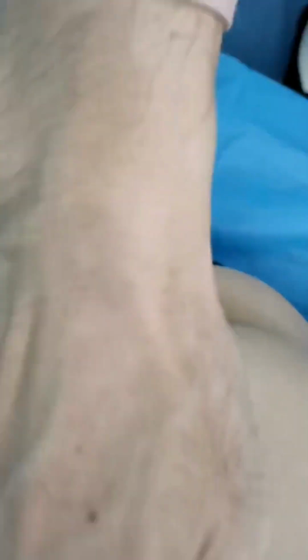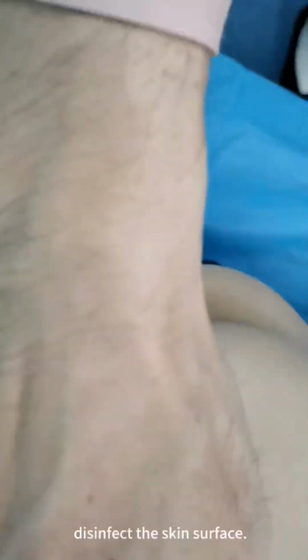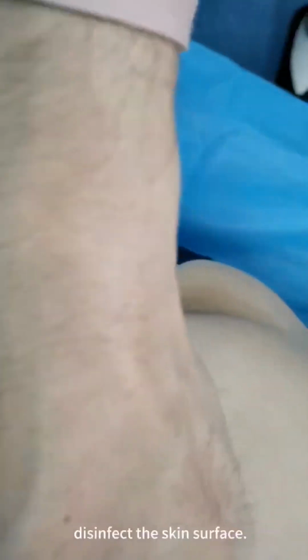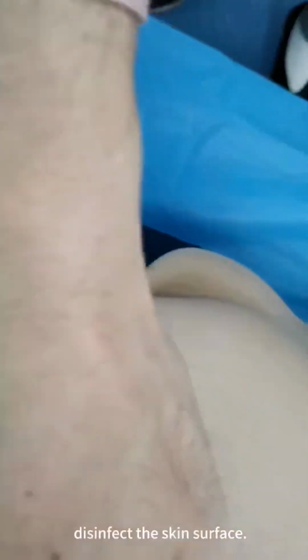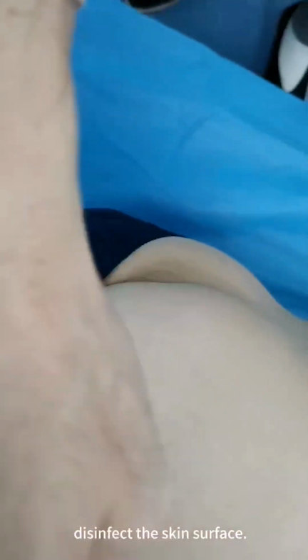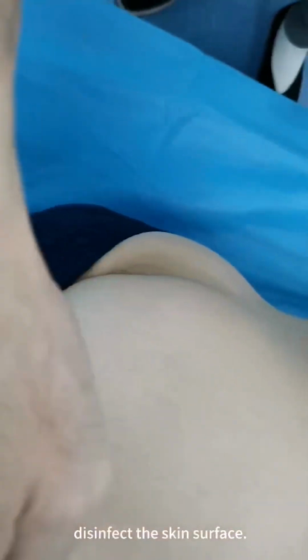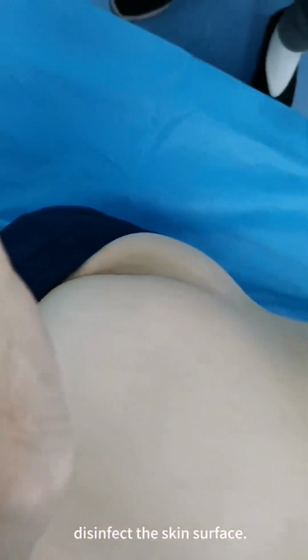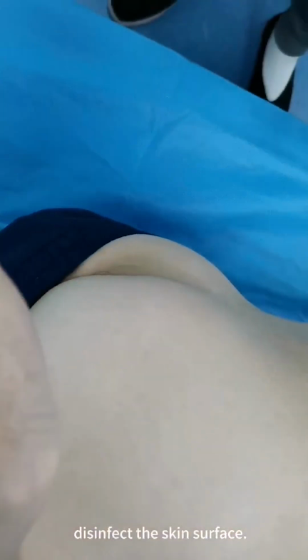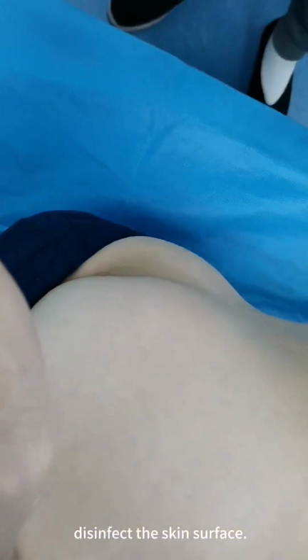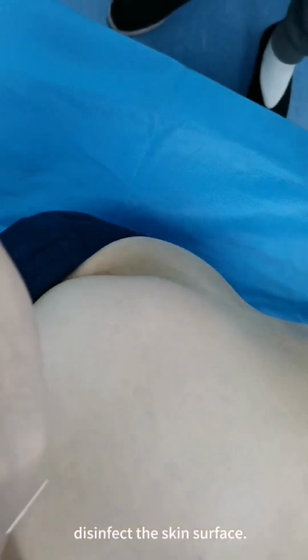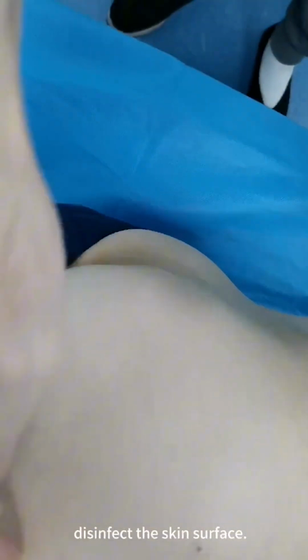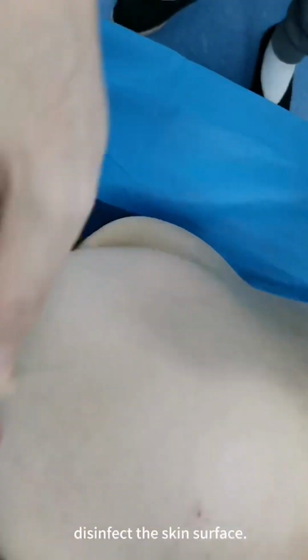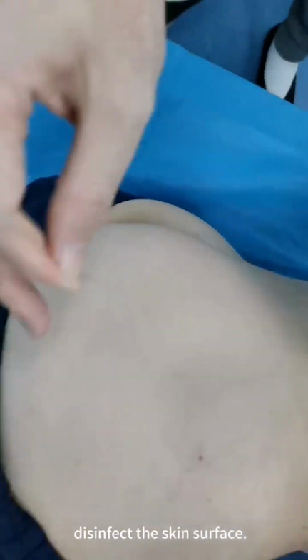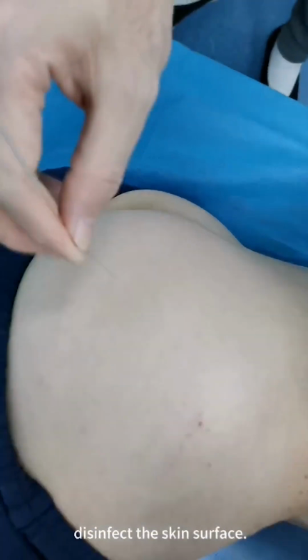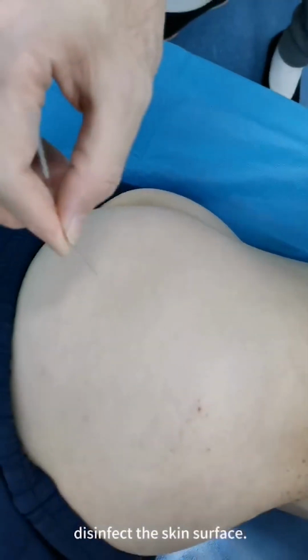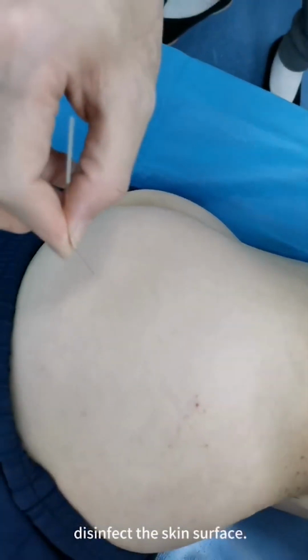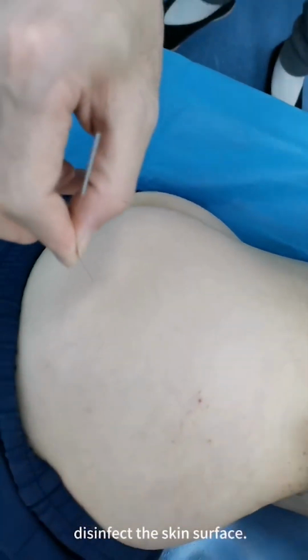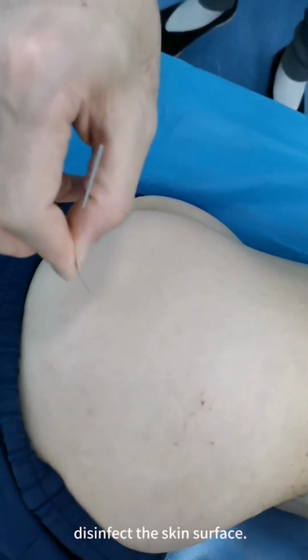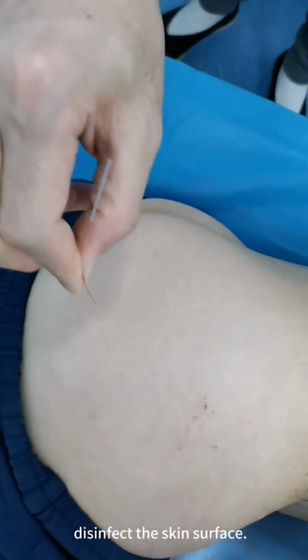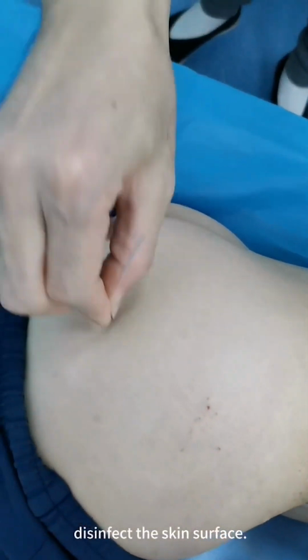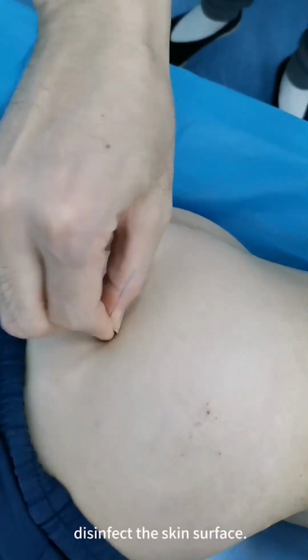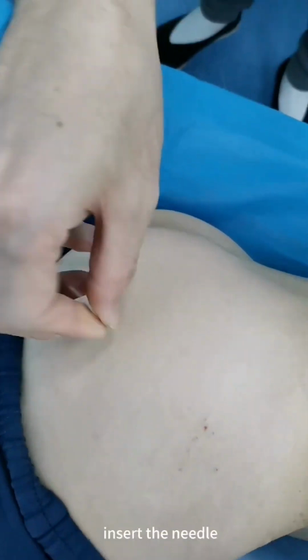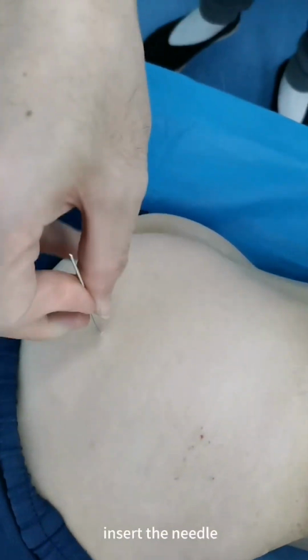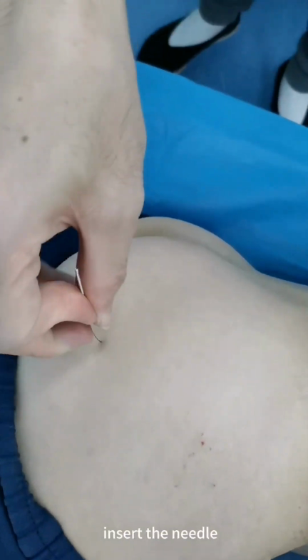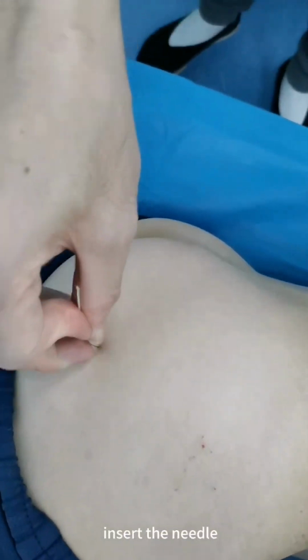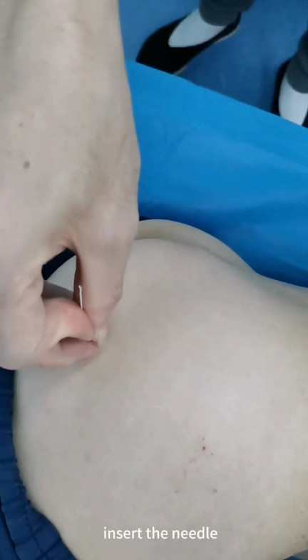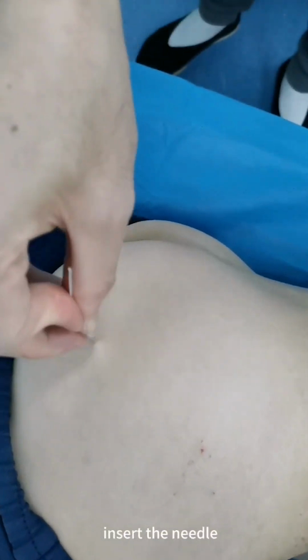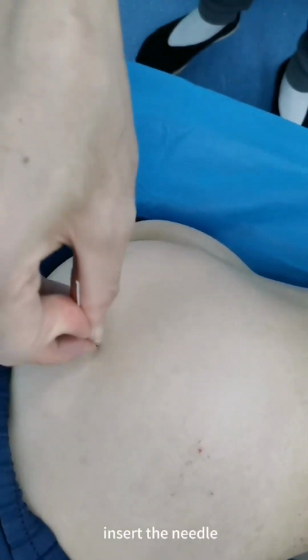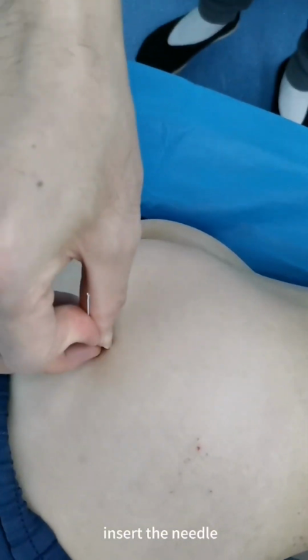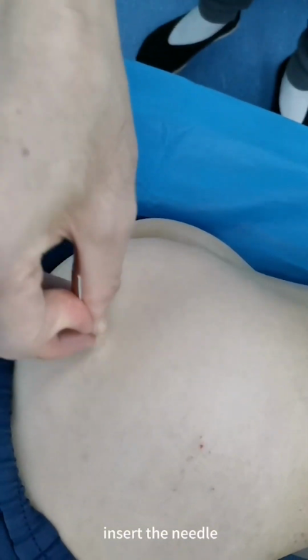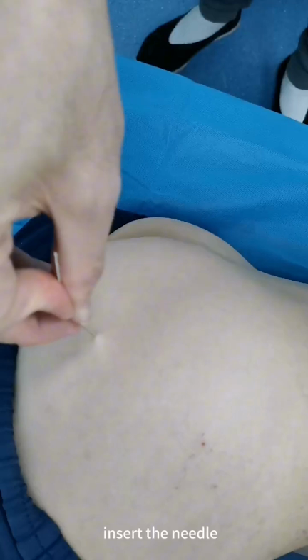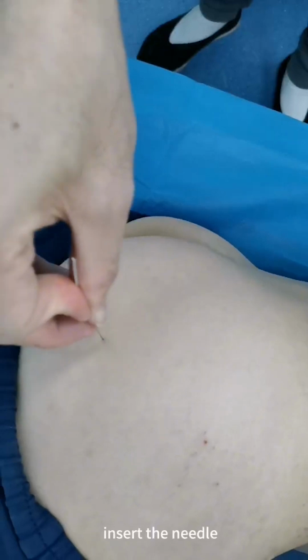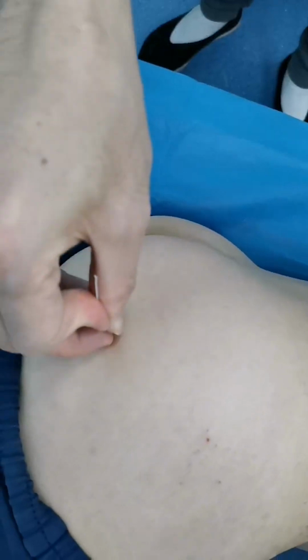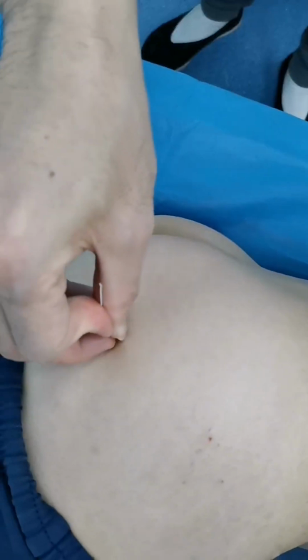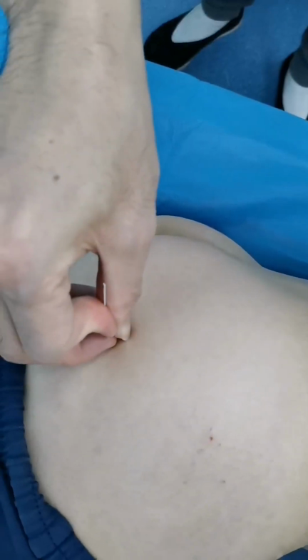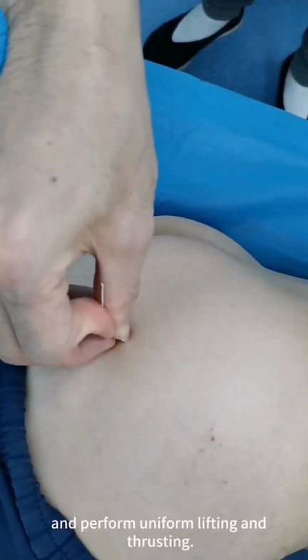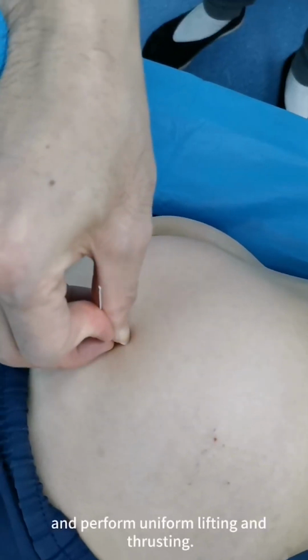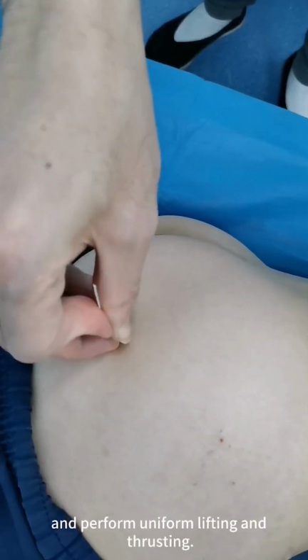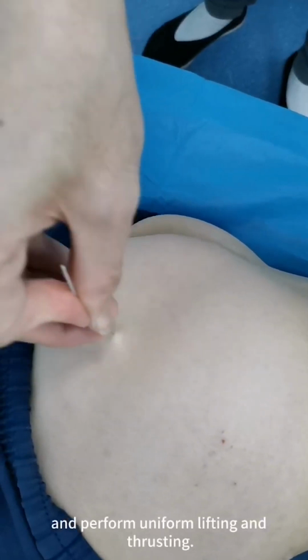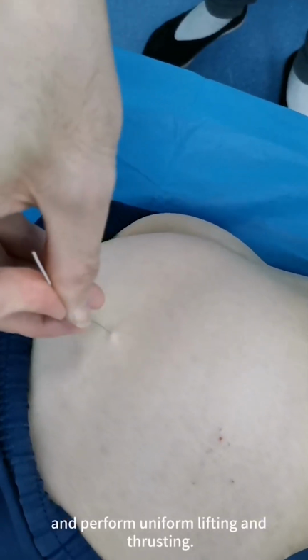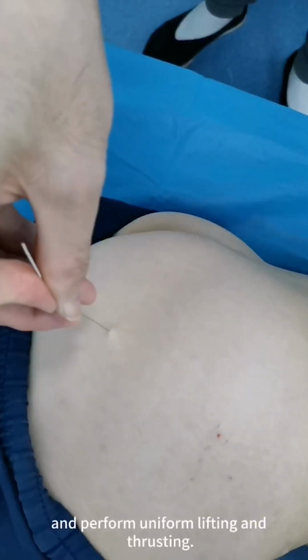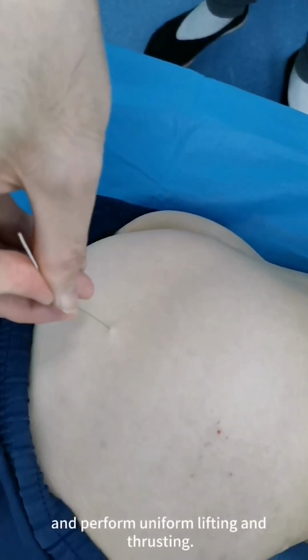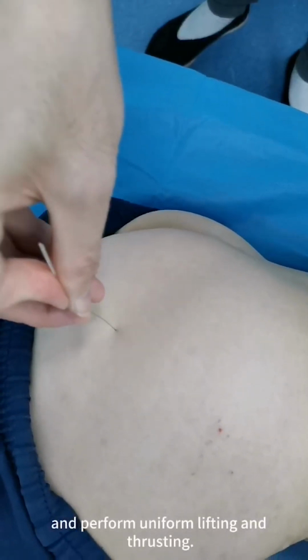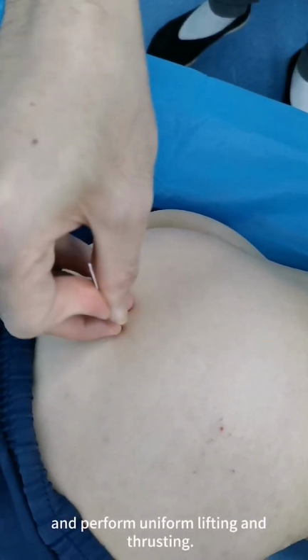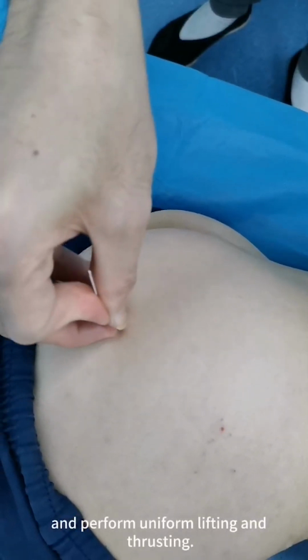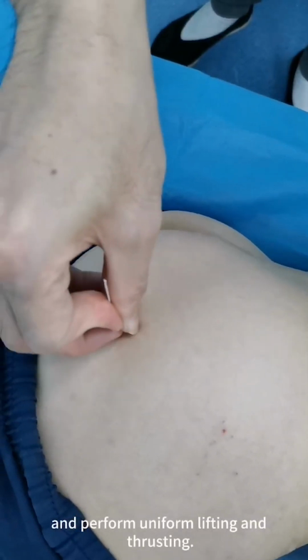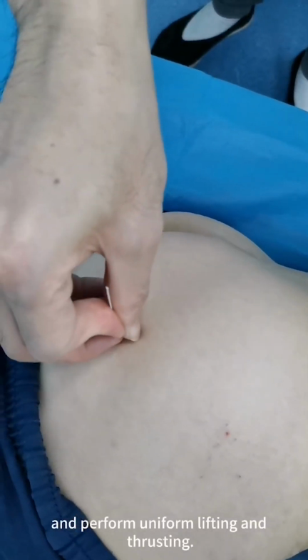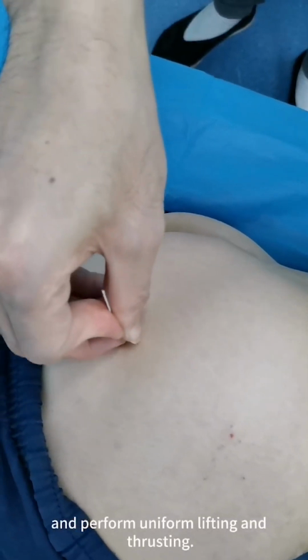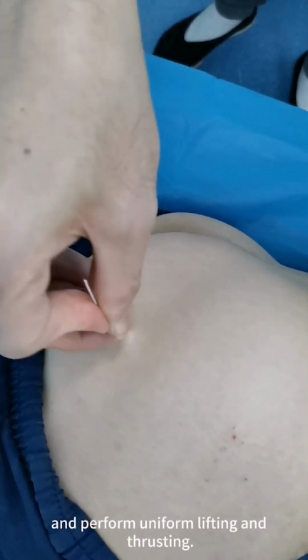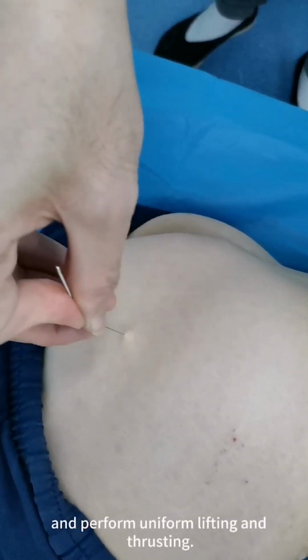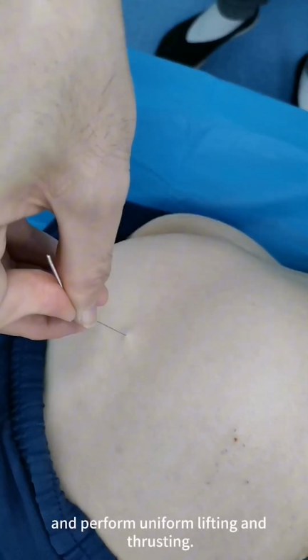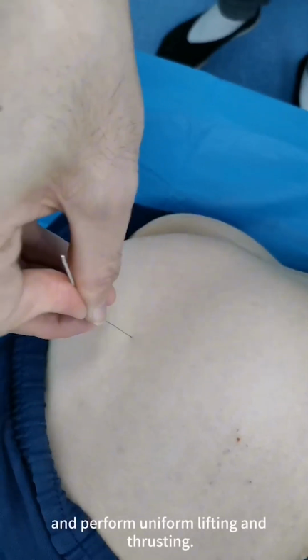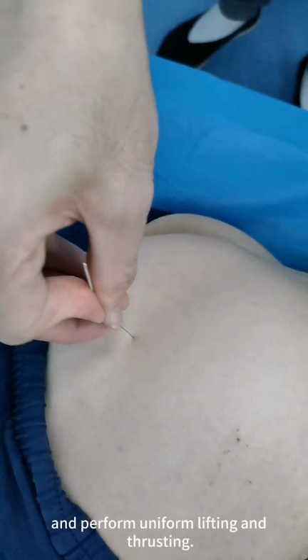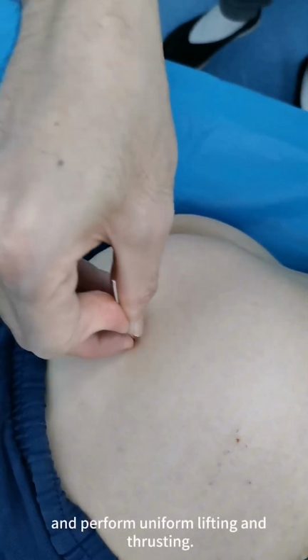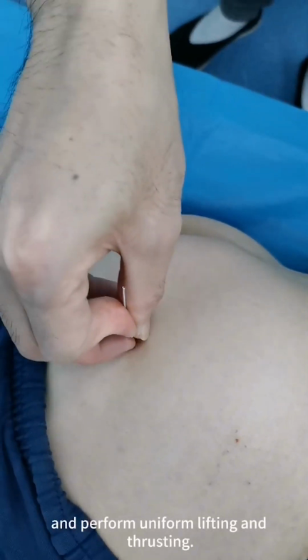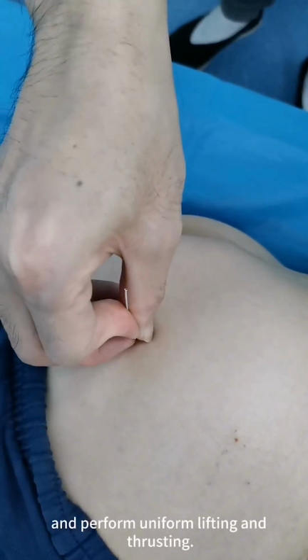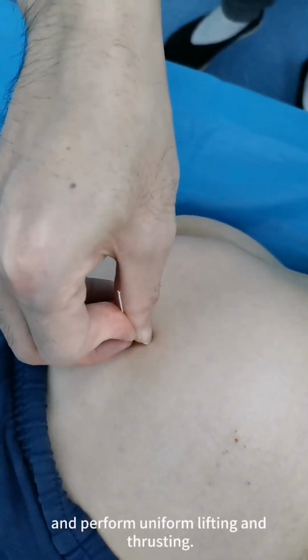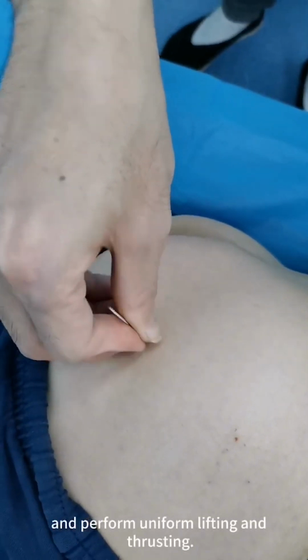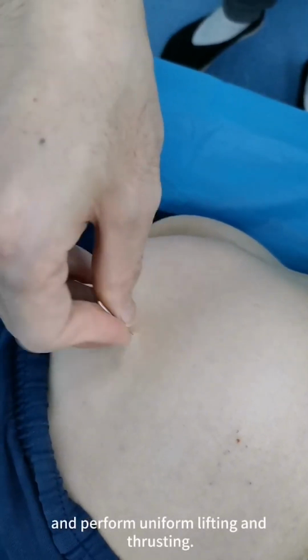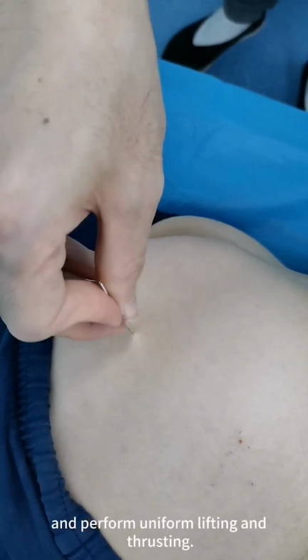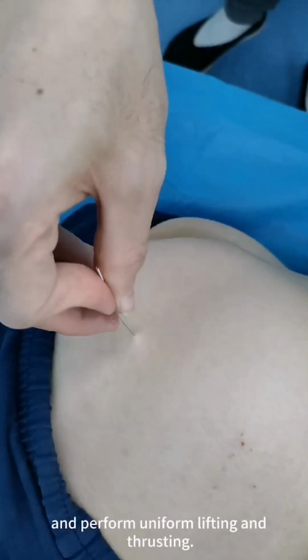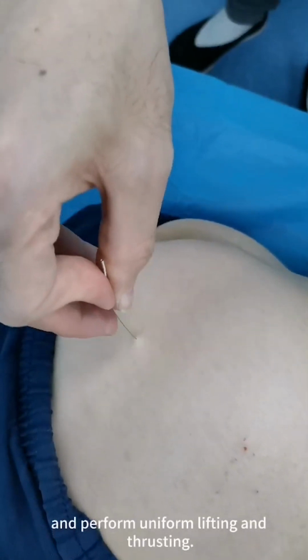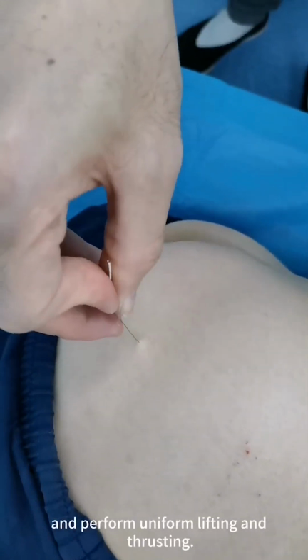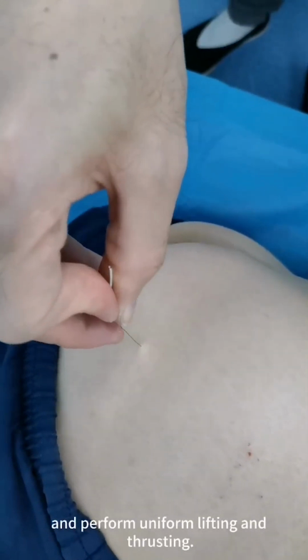Disinfect the skin surface, insert the needle, and perform uniform lifting and thrusting.